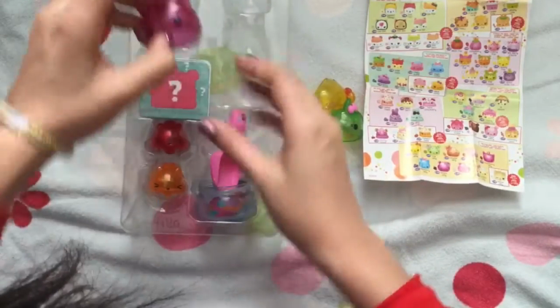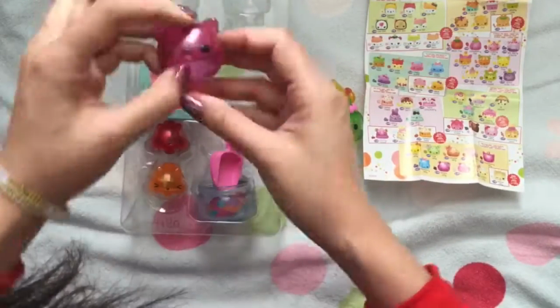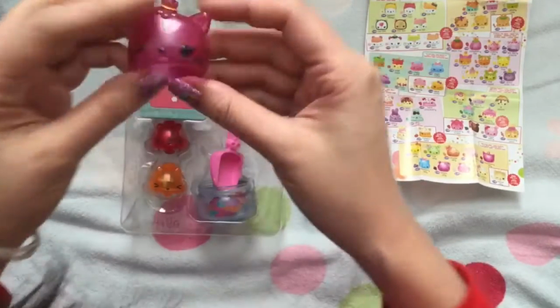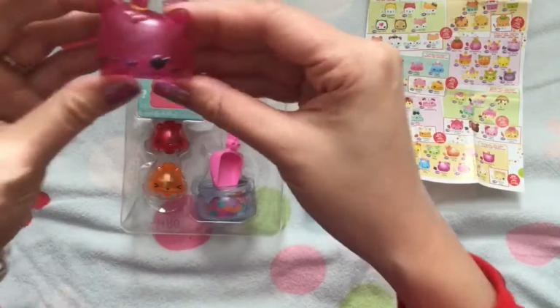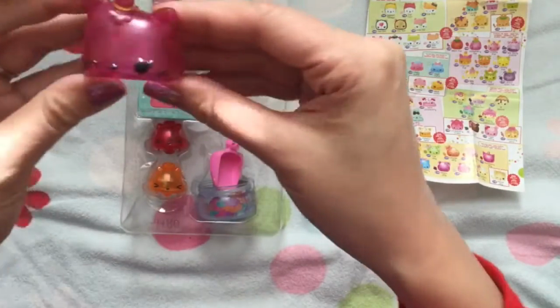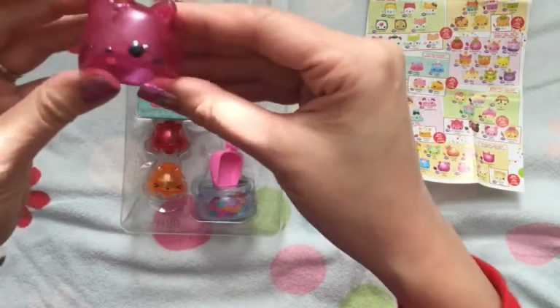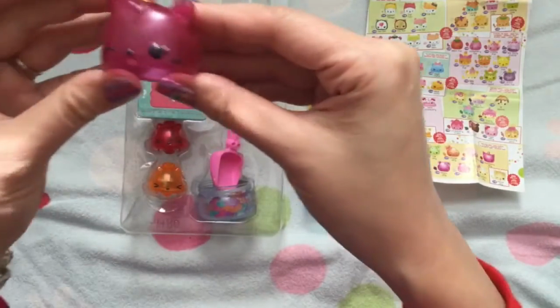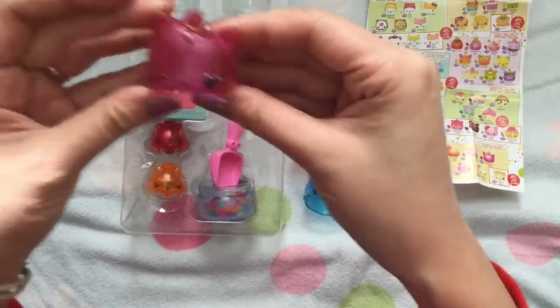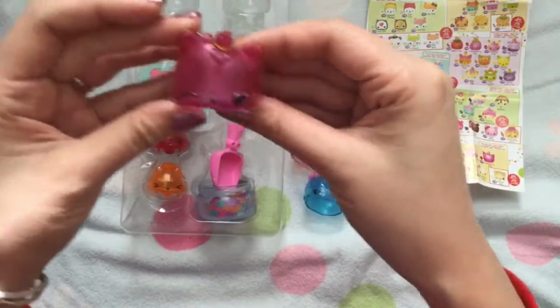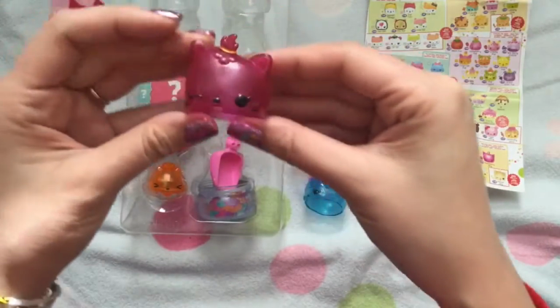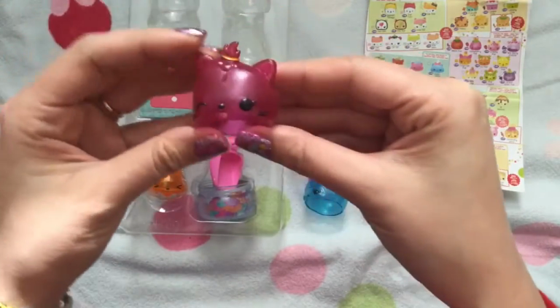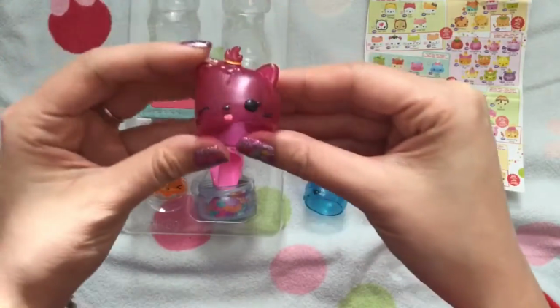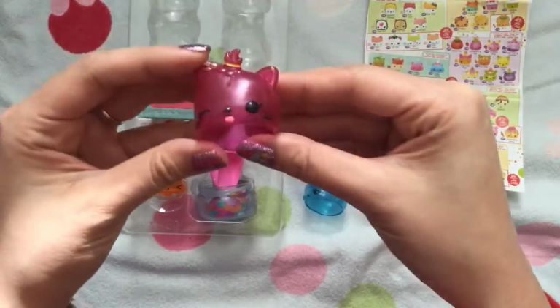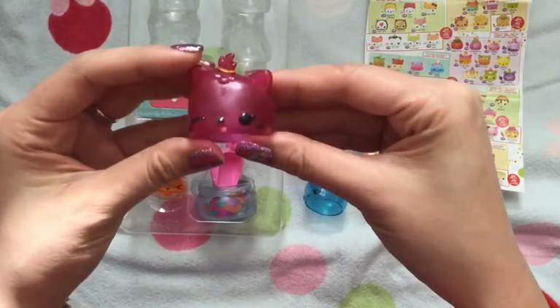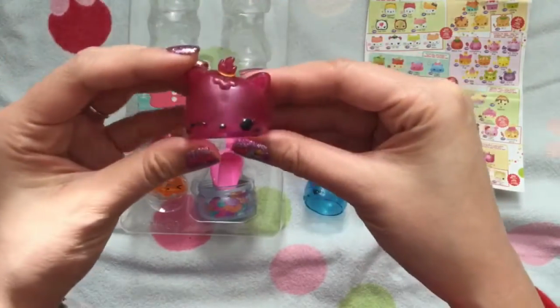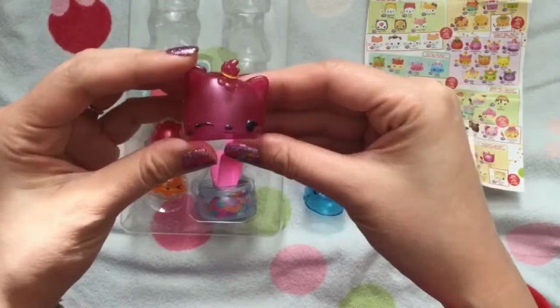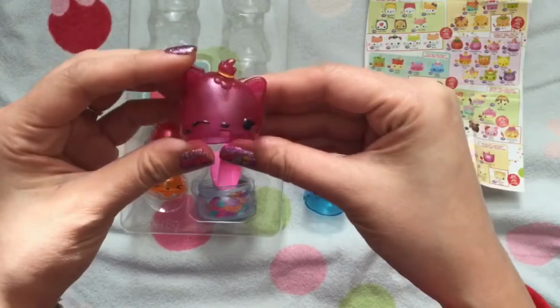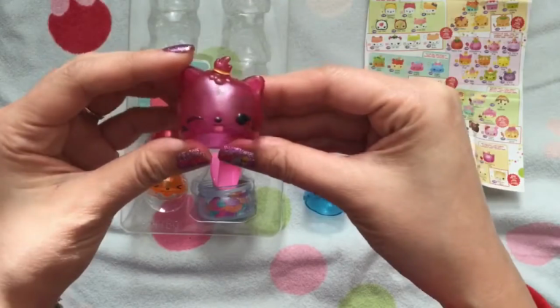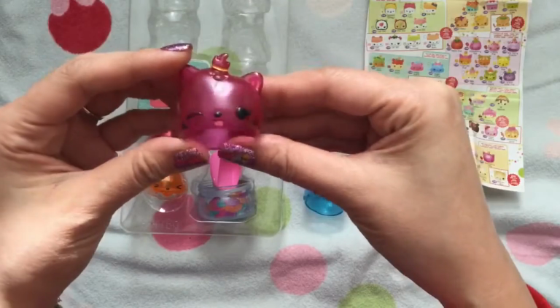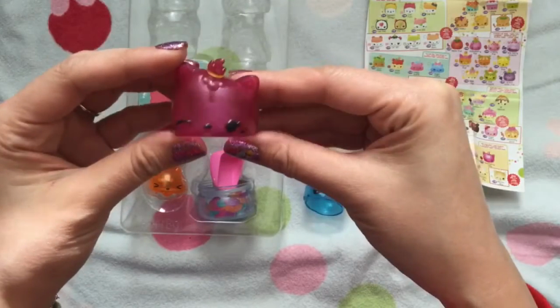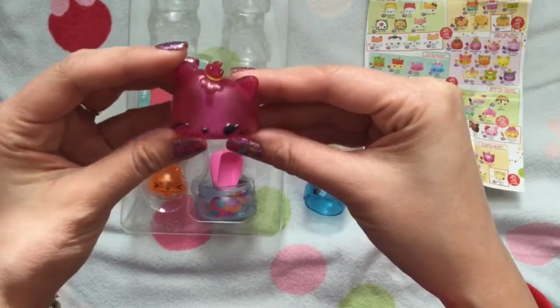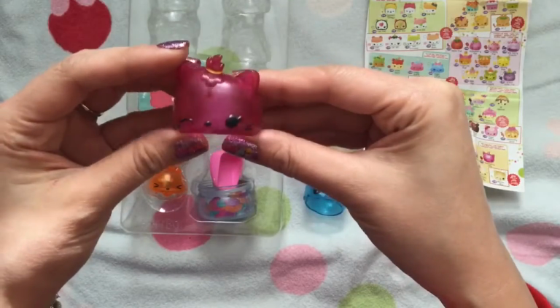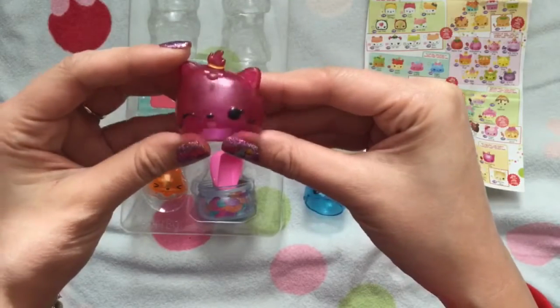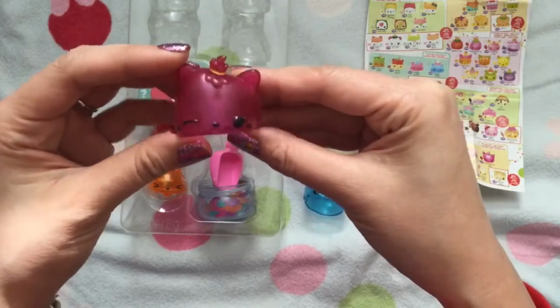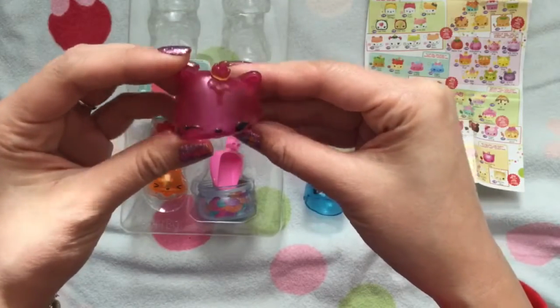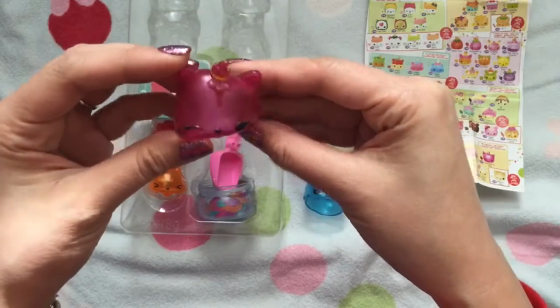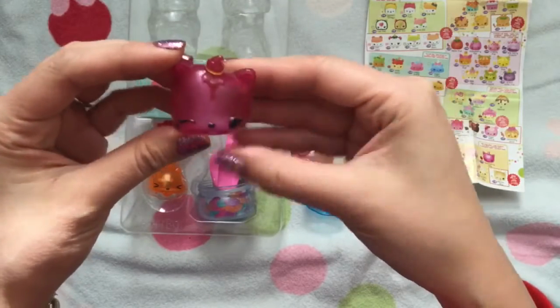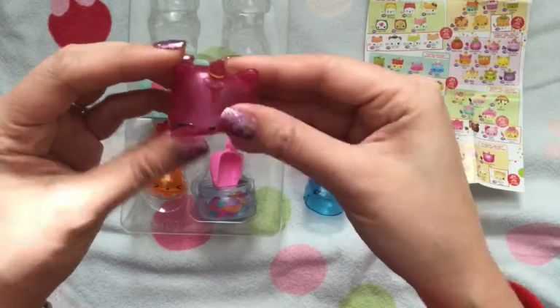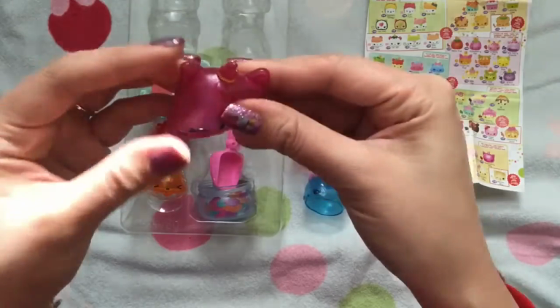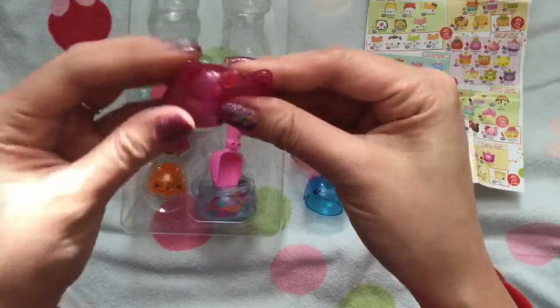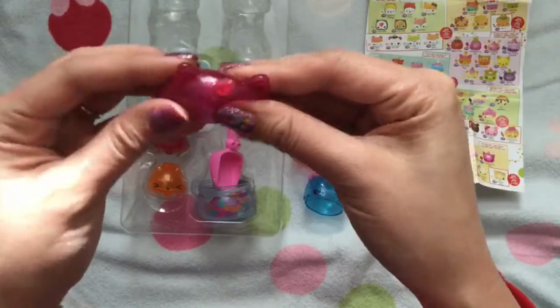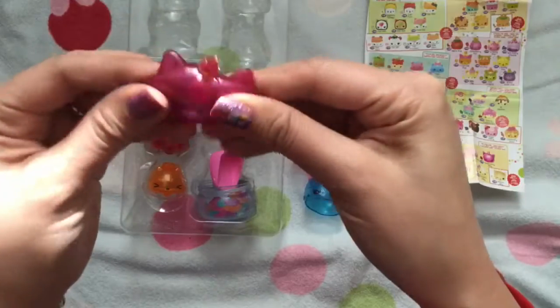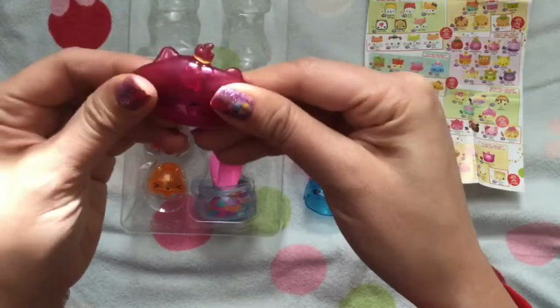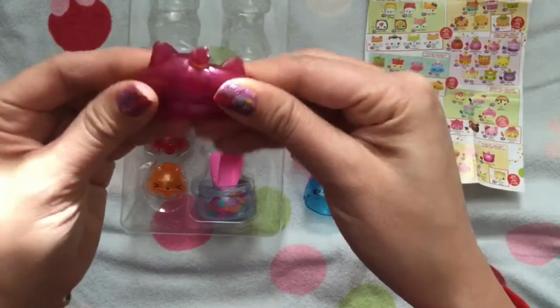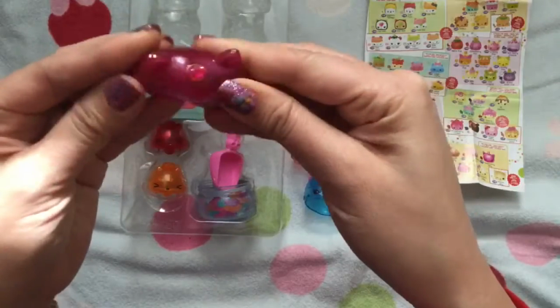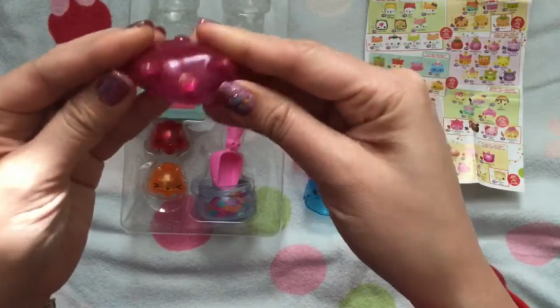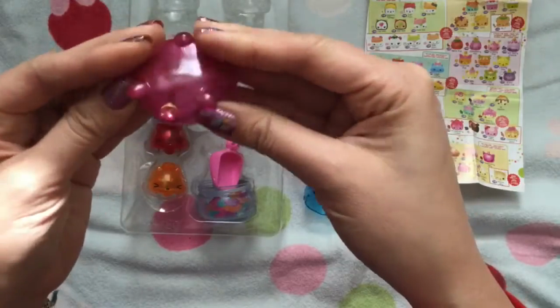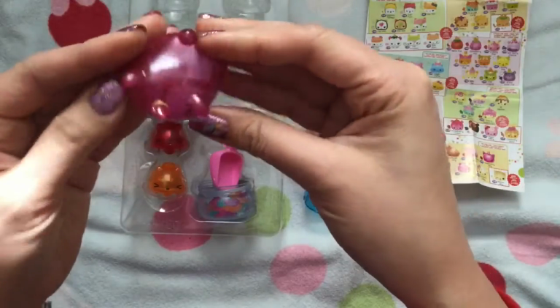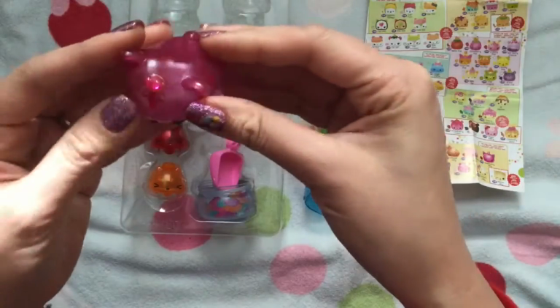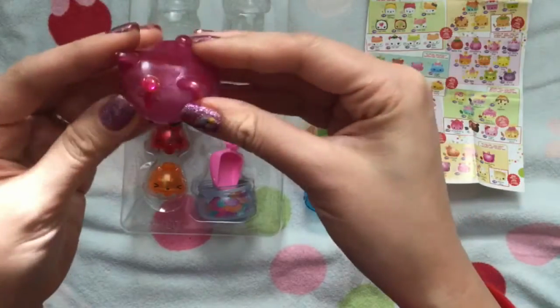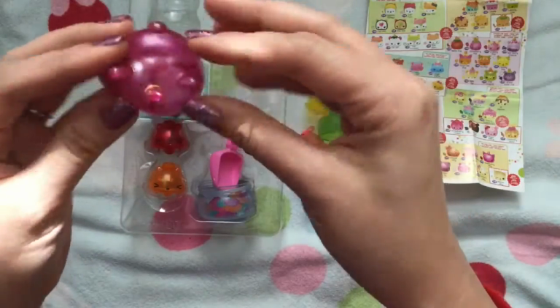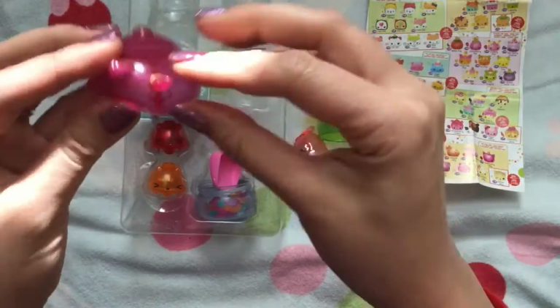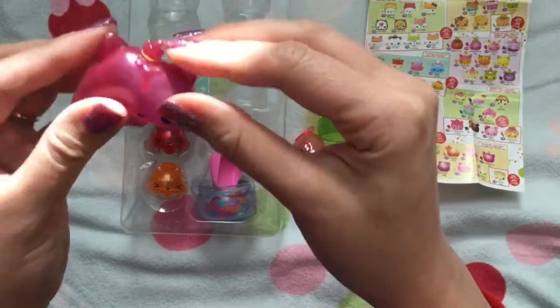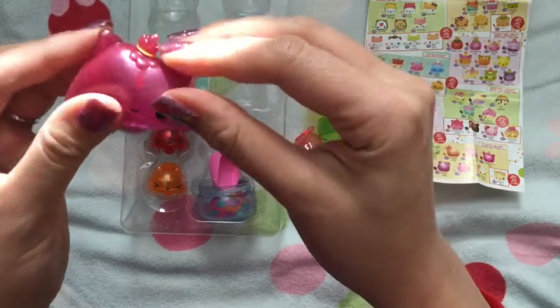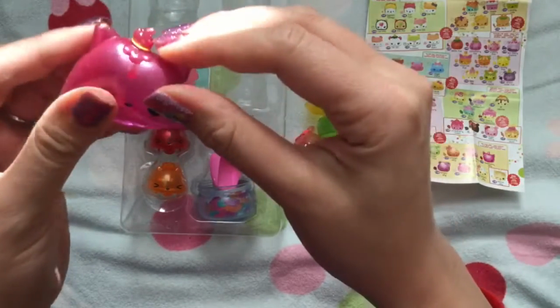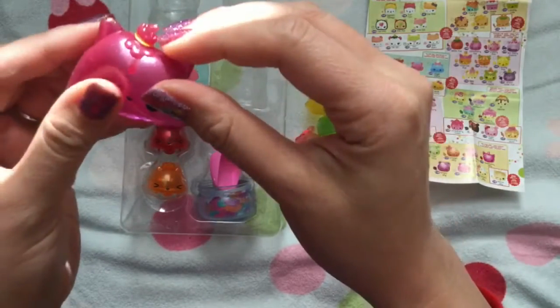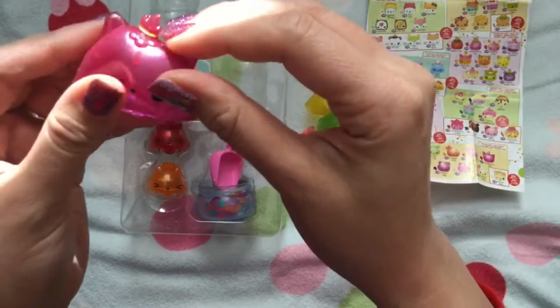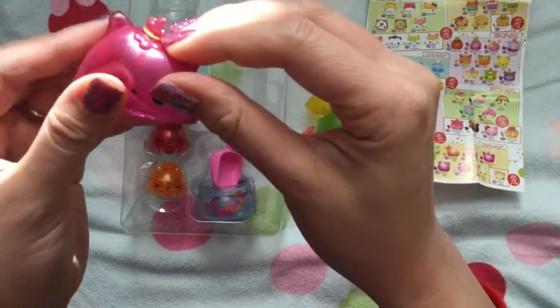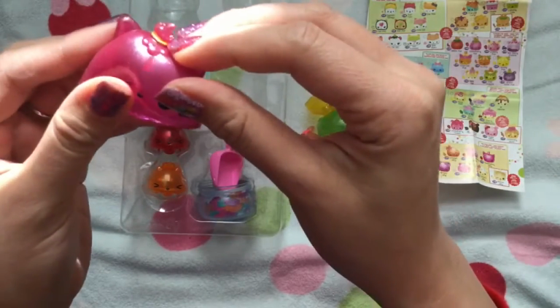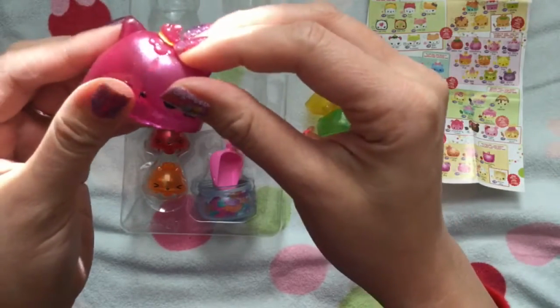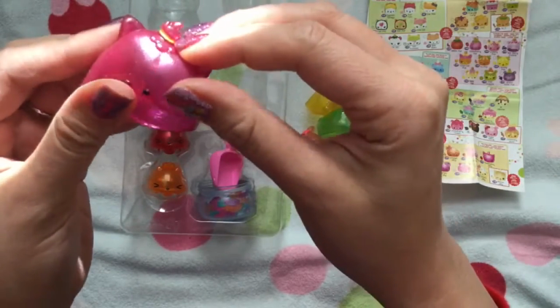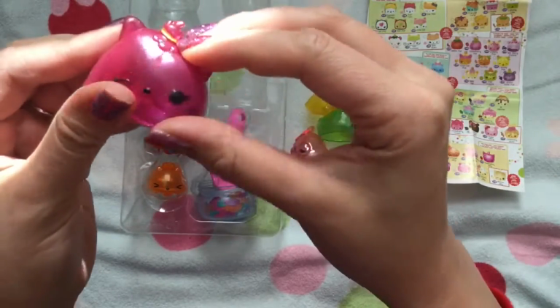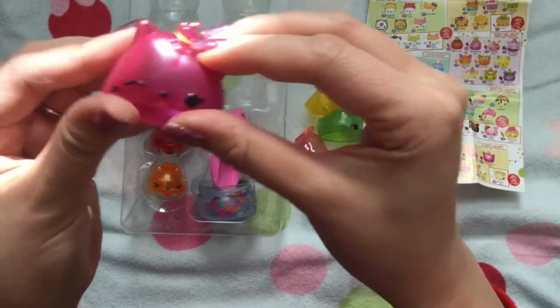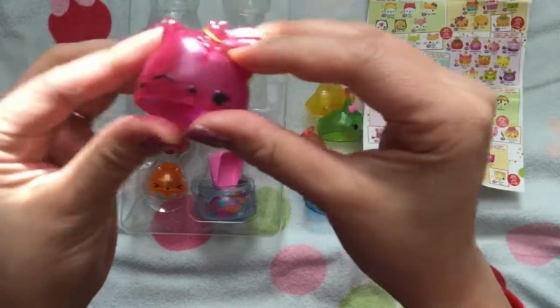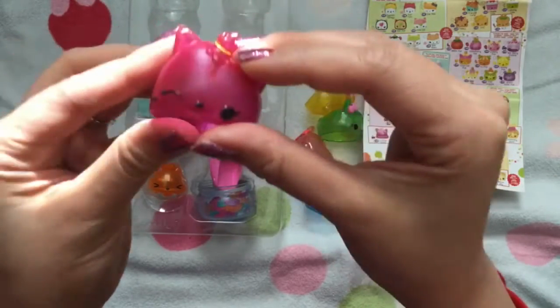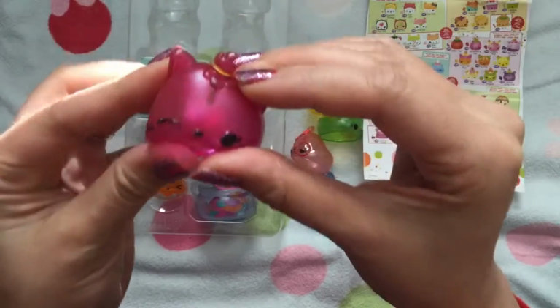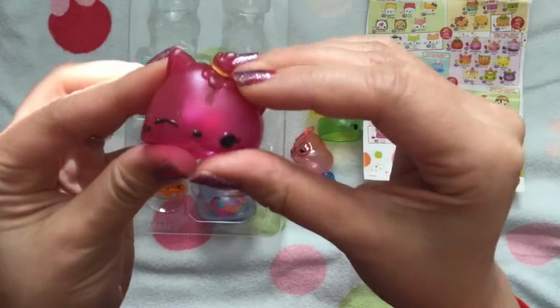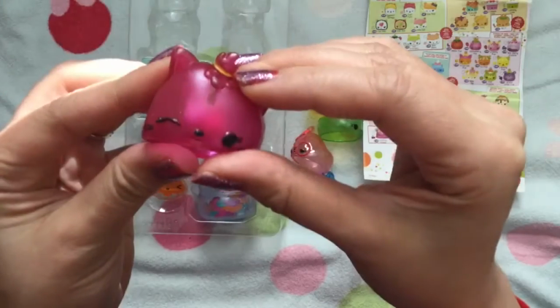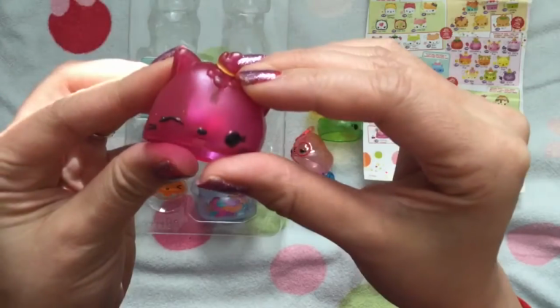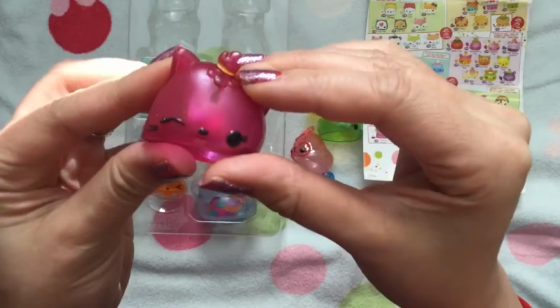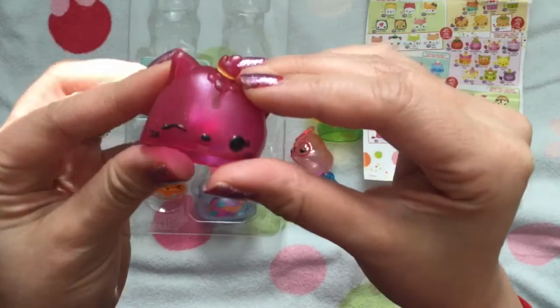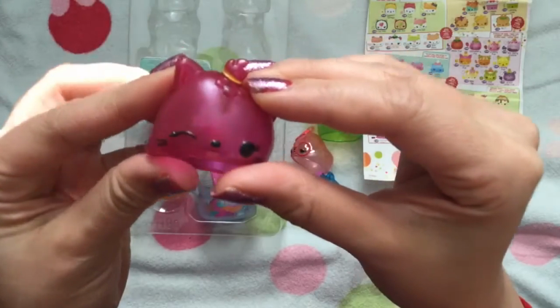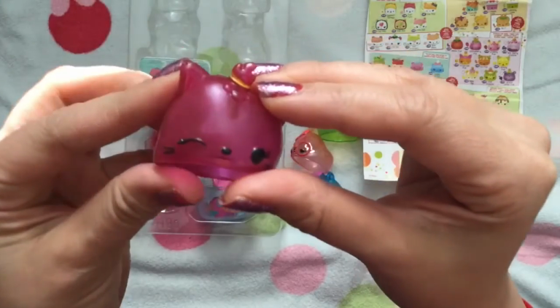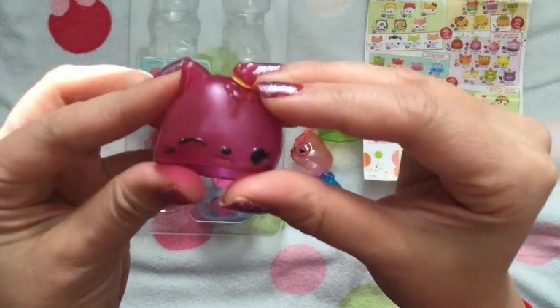And this one is Grape Jelly. She smells so much like grape and I love her little hair tie on the top.